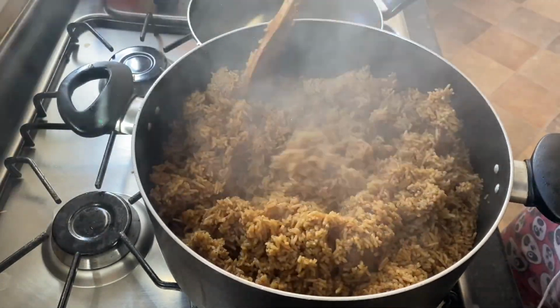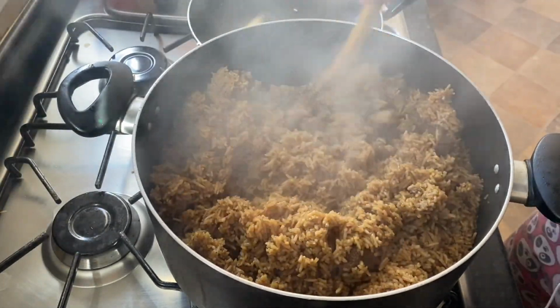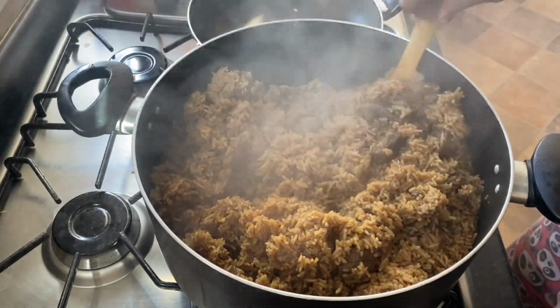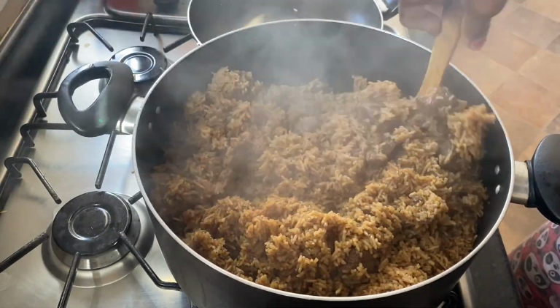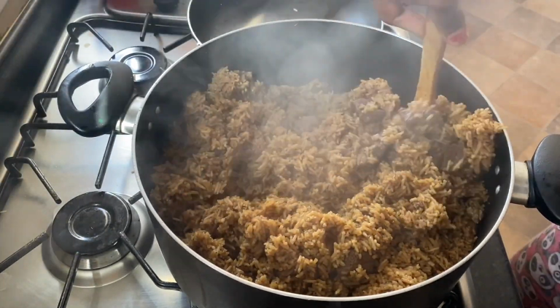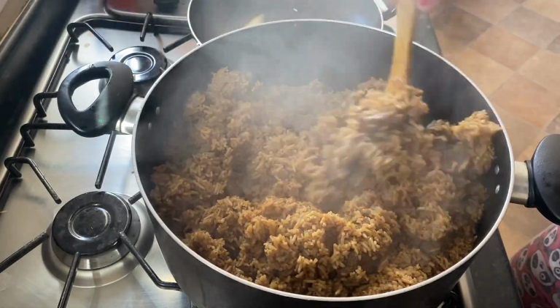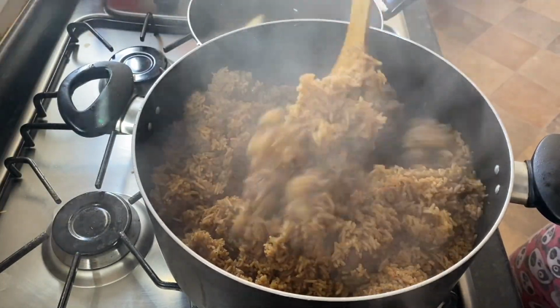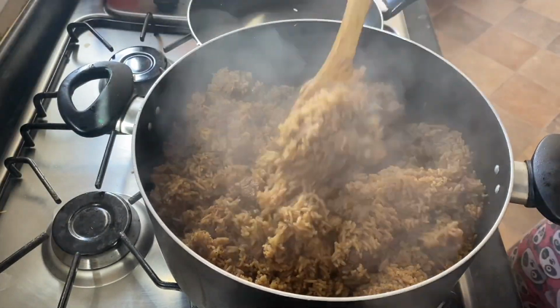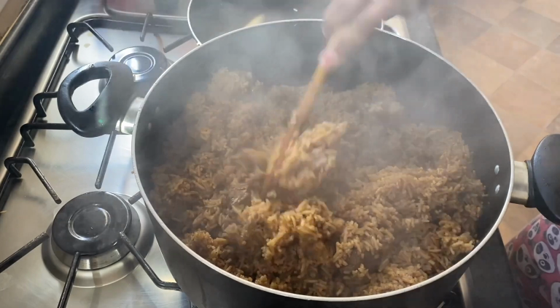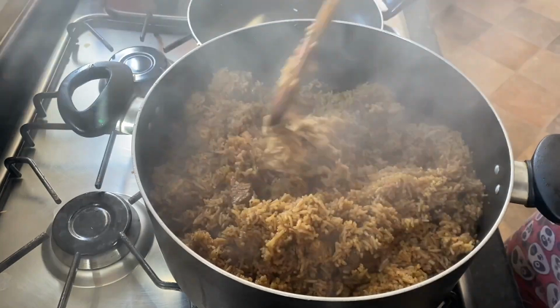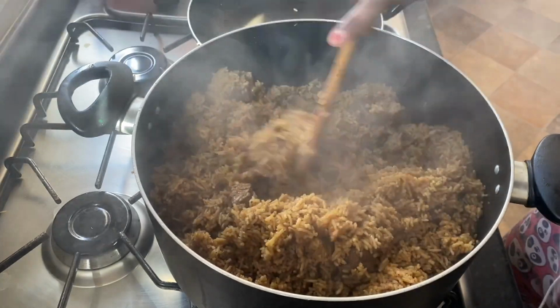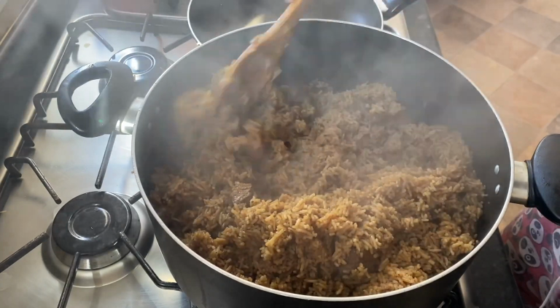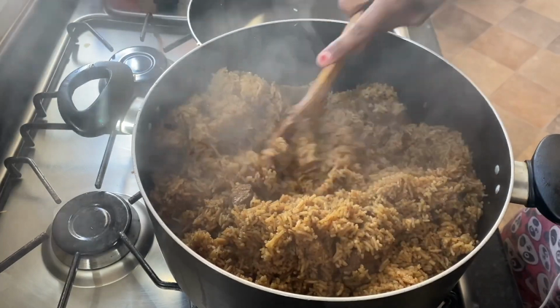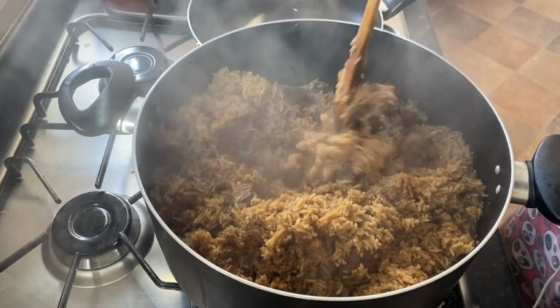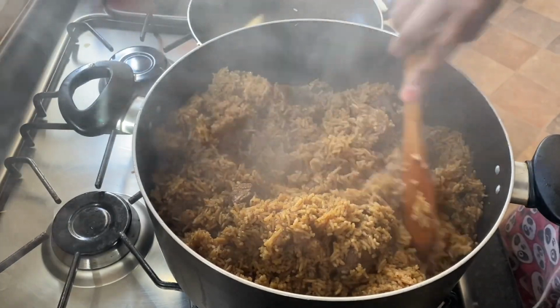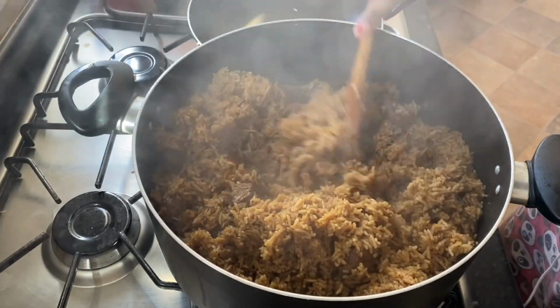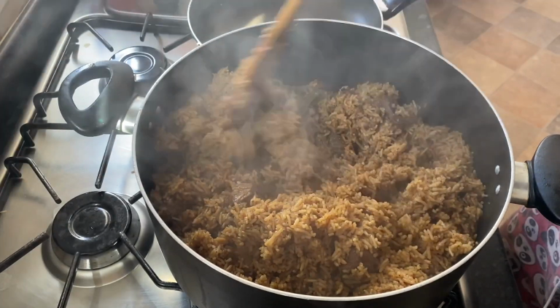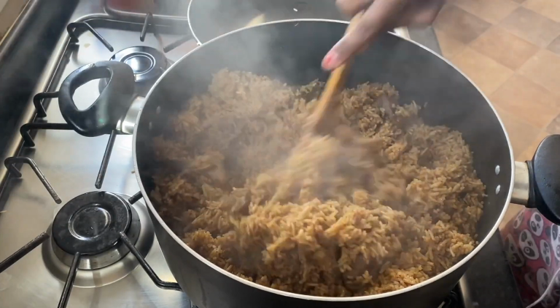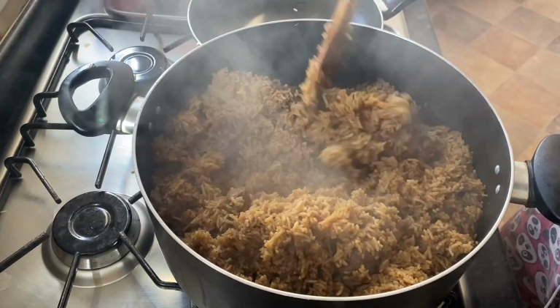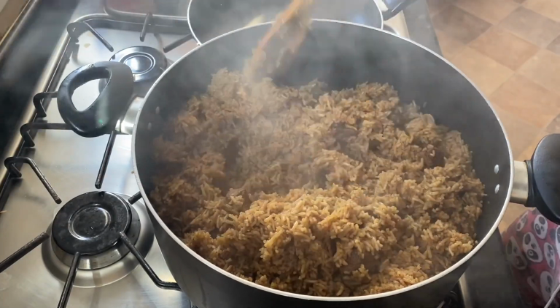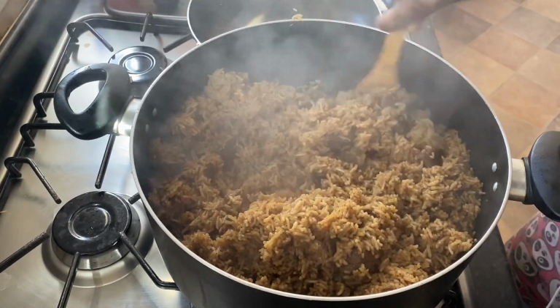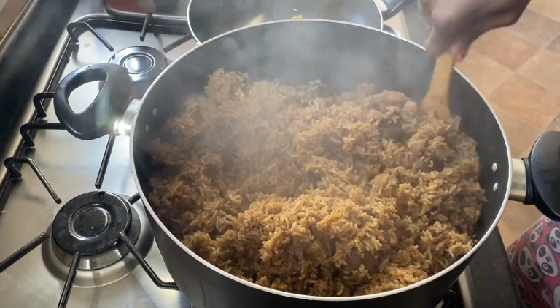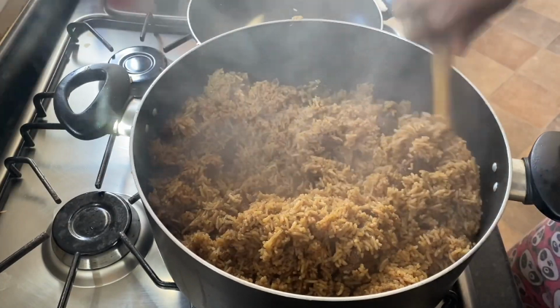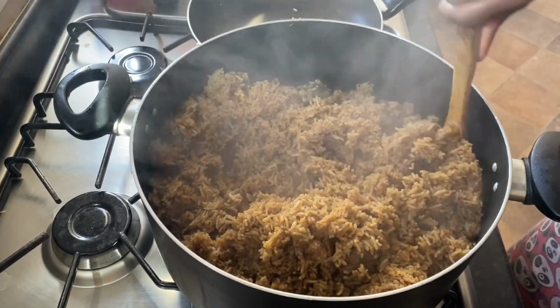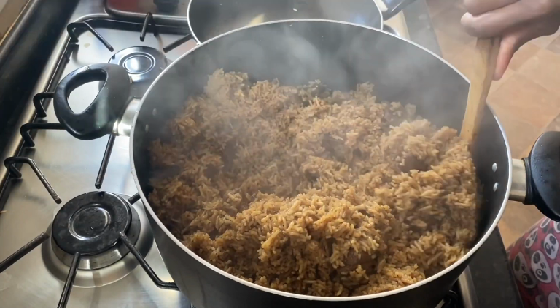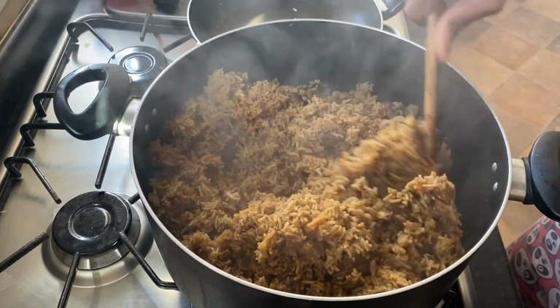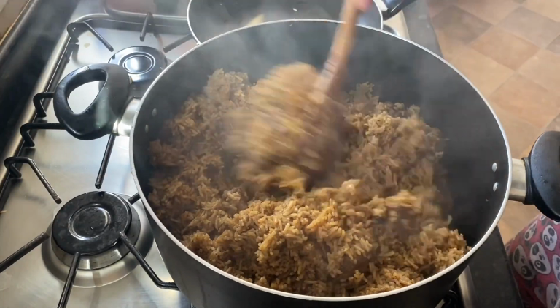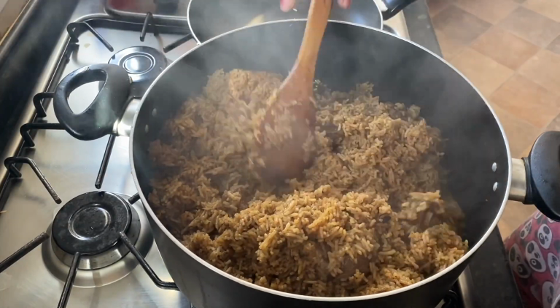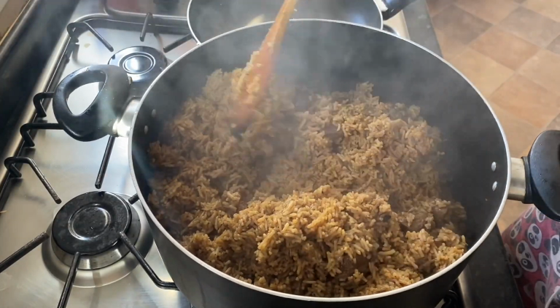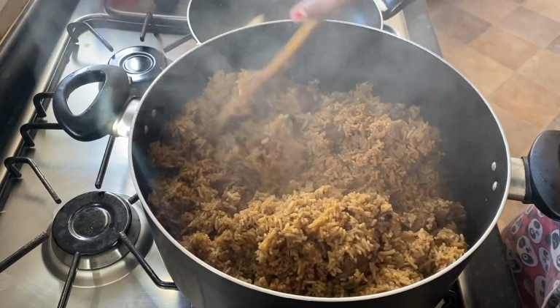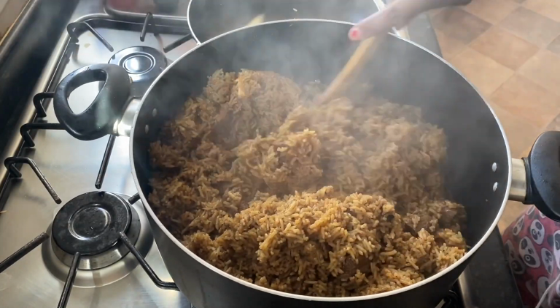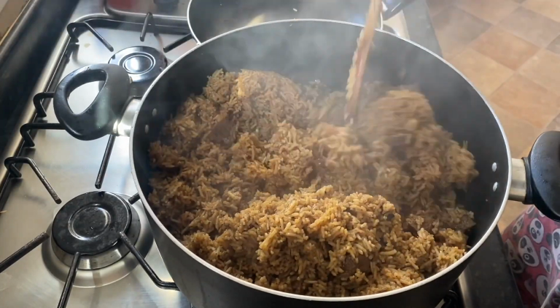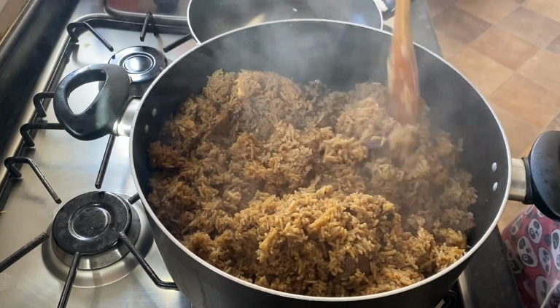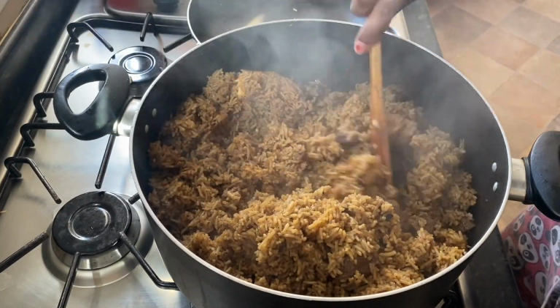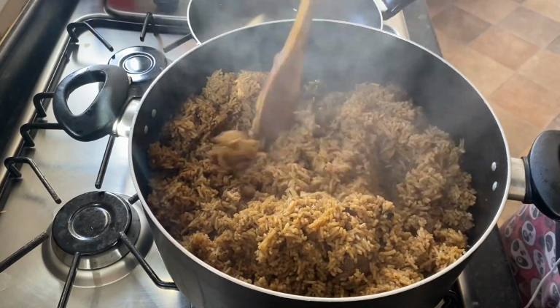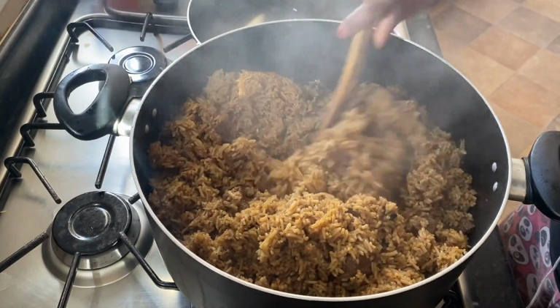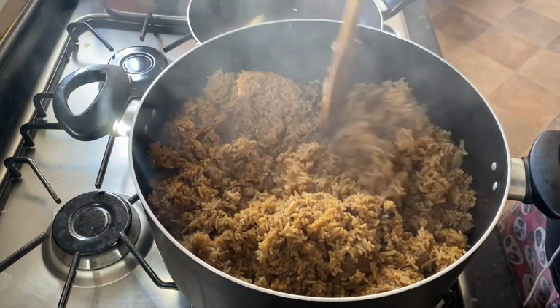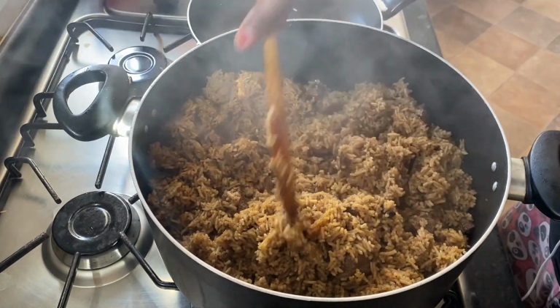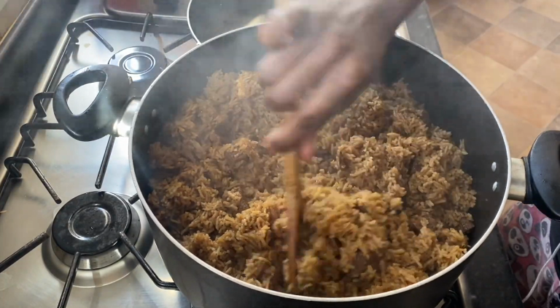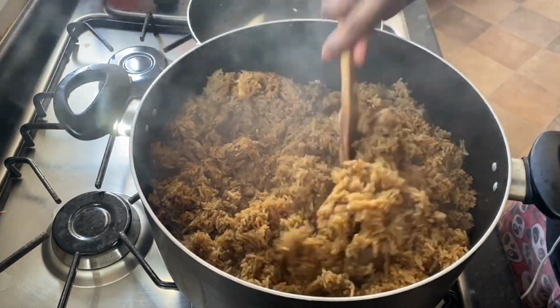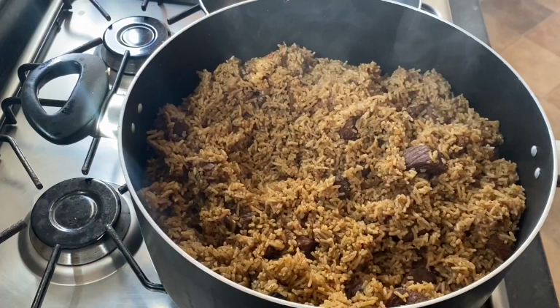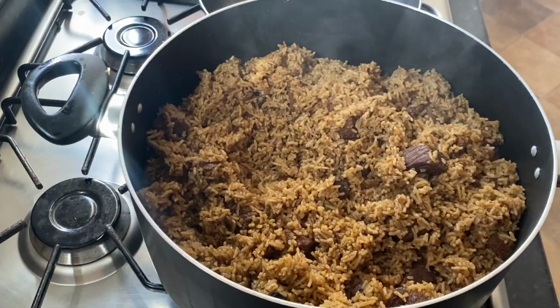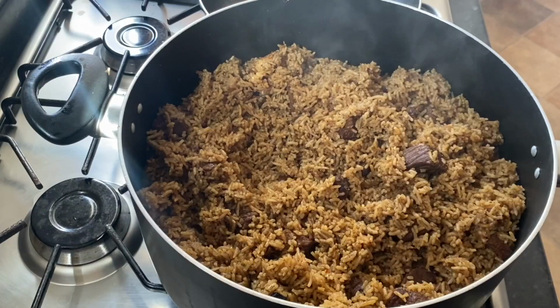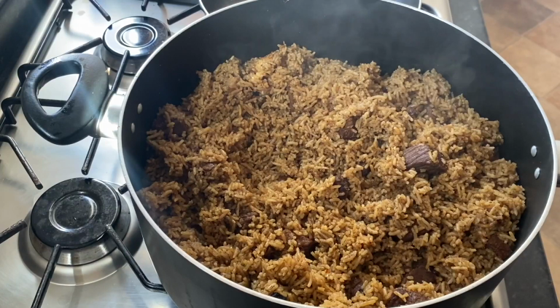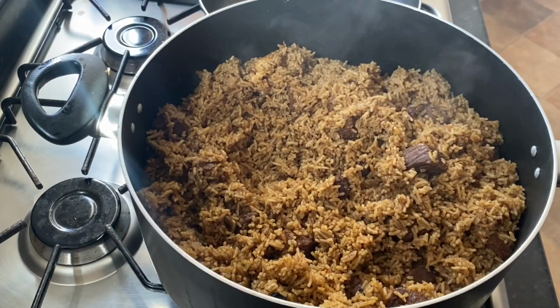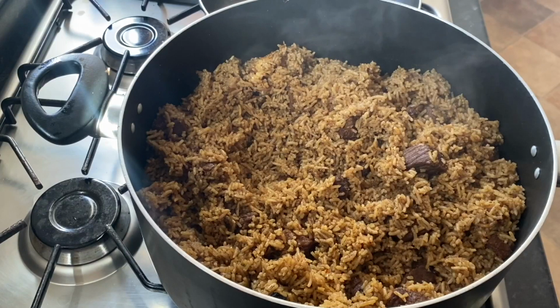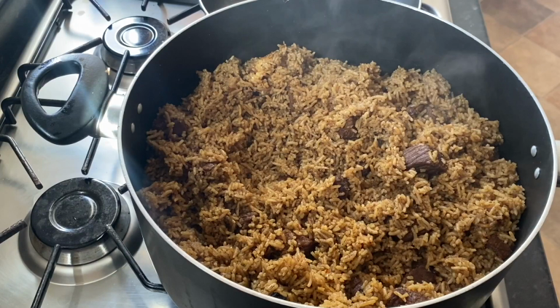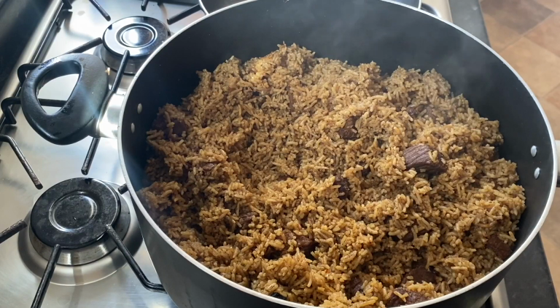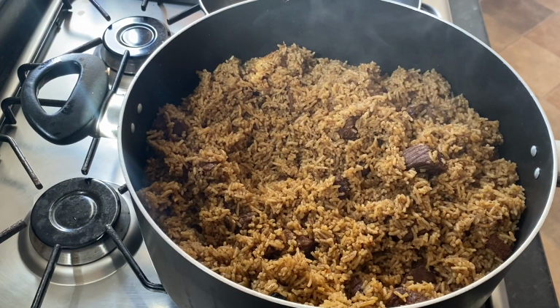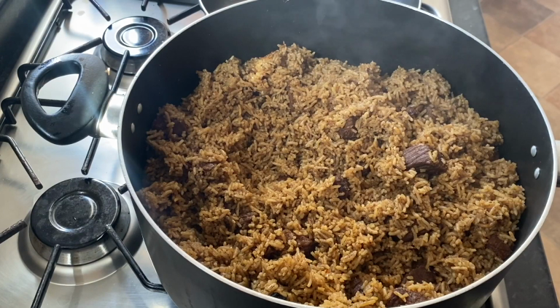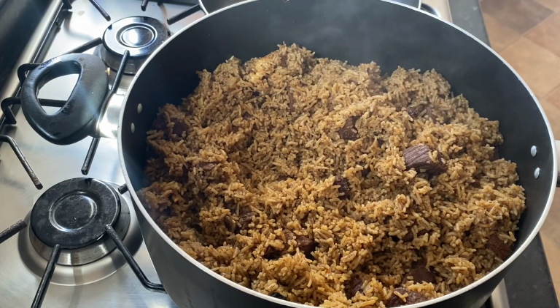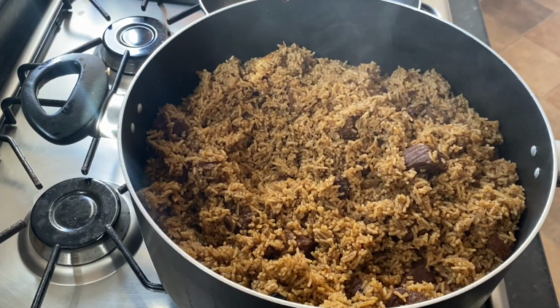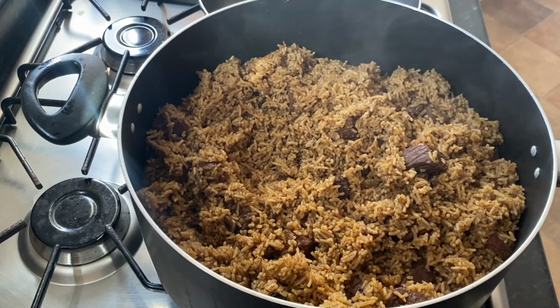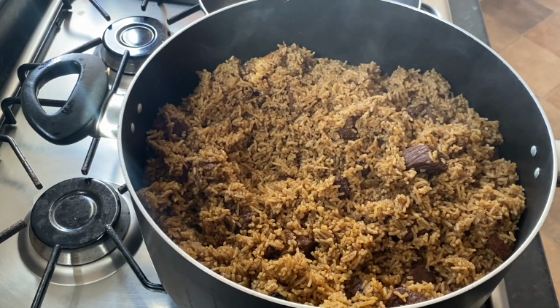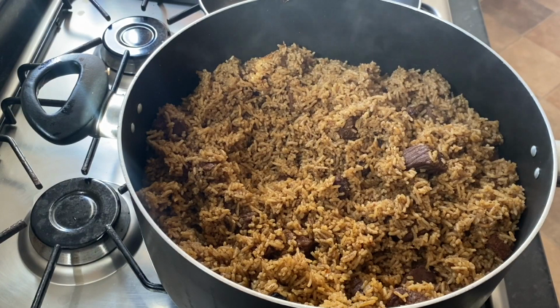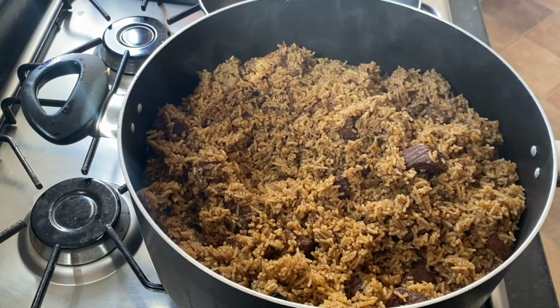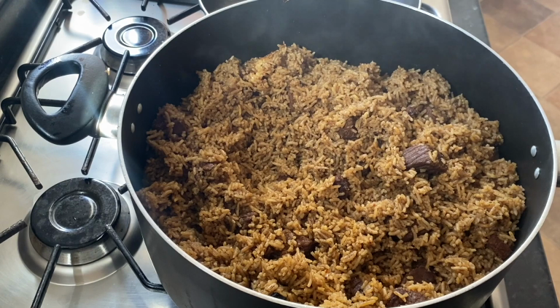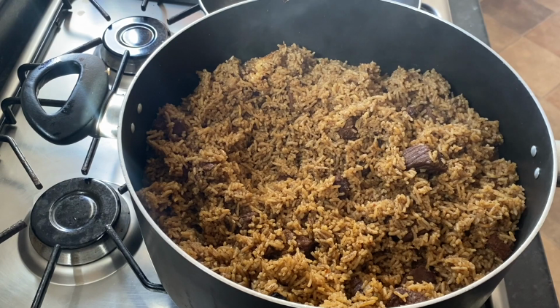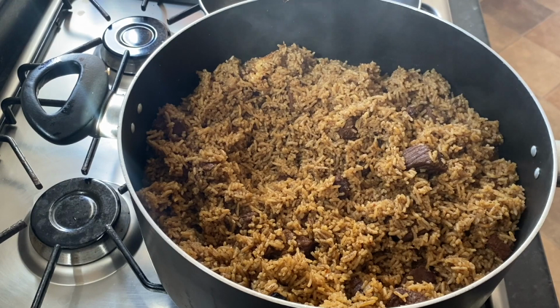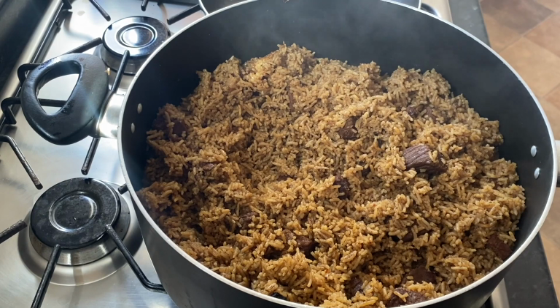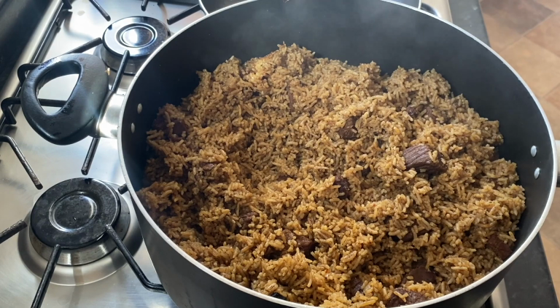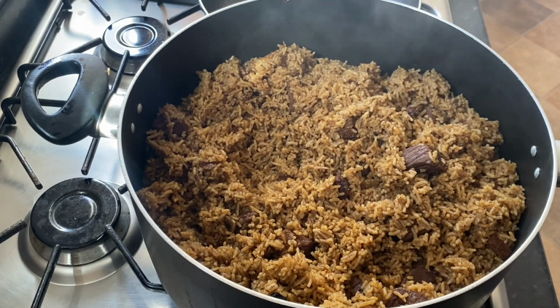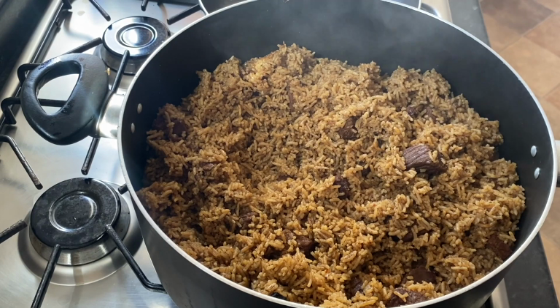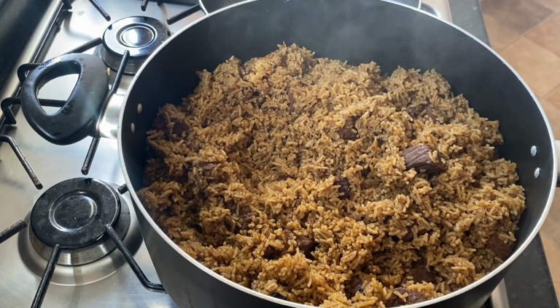Finally, your rice should look like this in the end, and it can be served with some pili pili chicken and salad. Bon appétit.